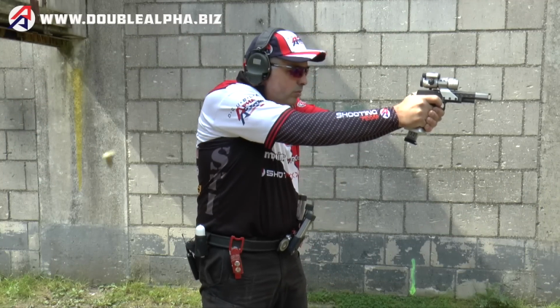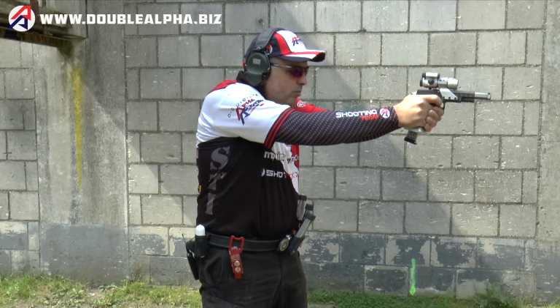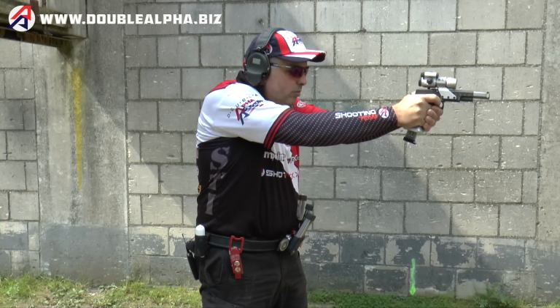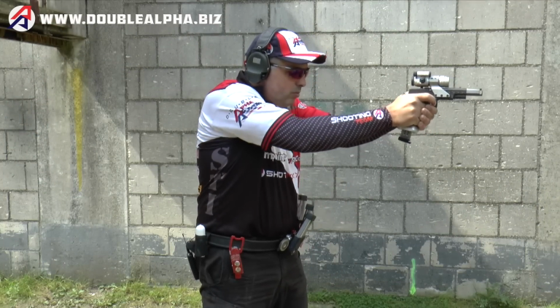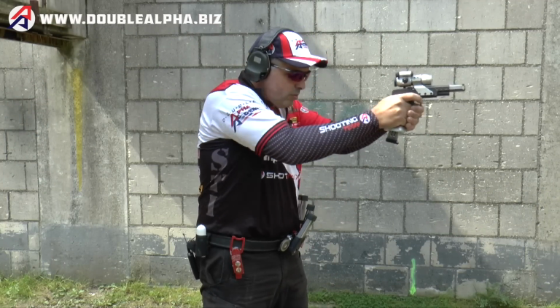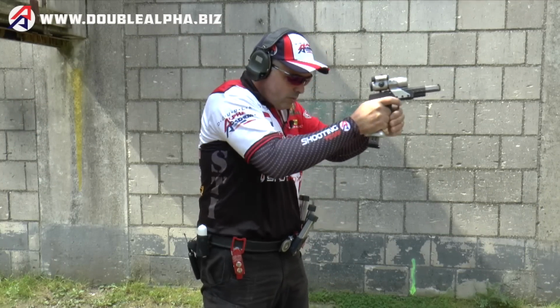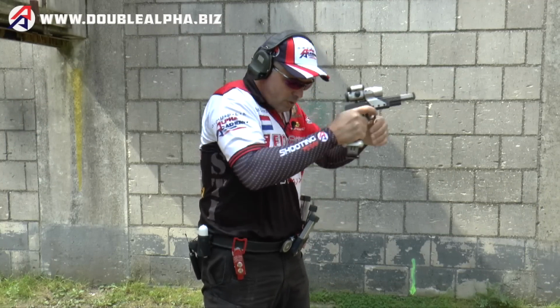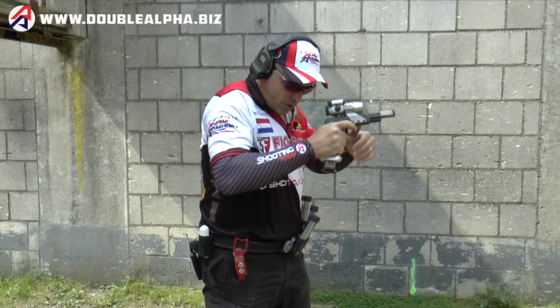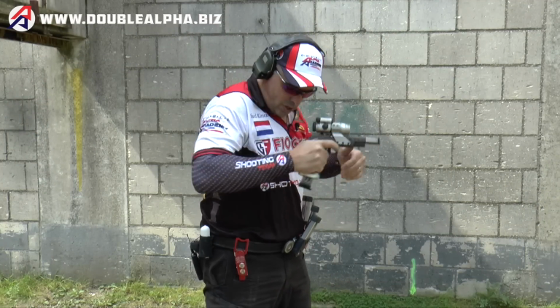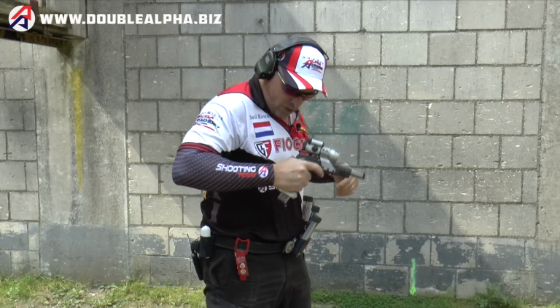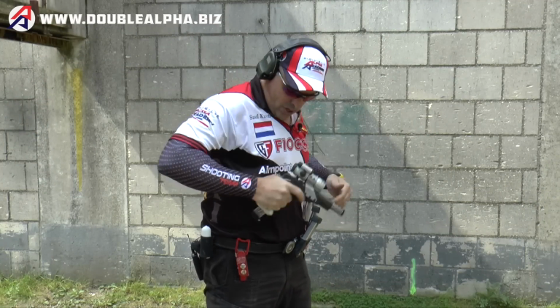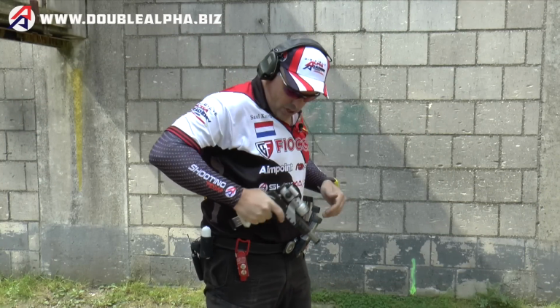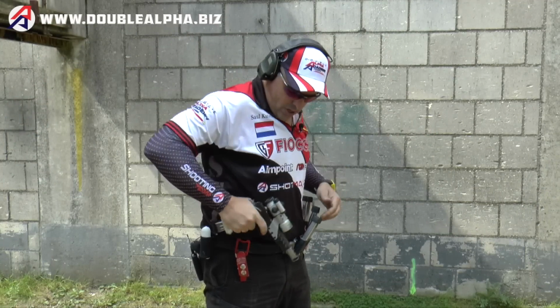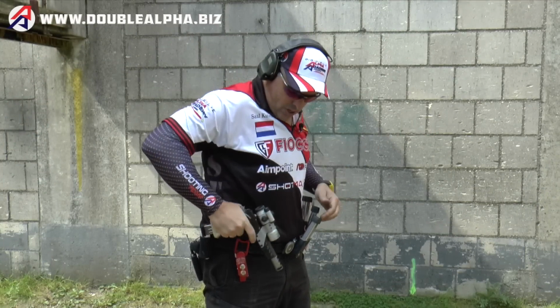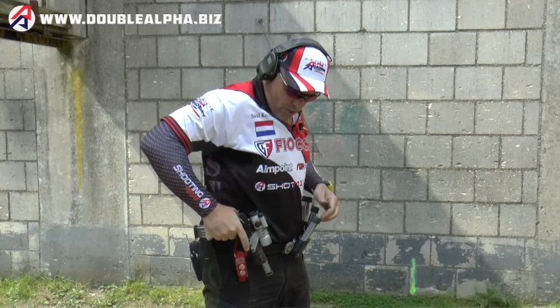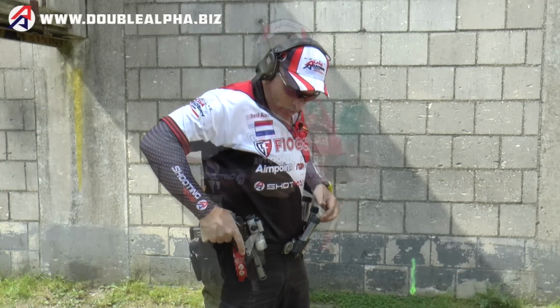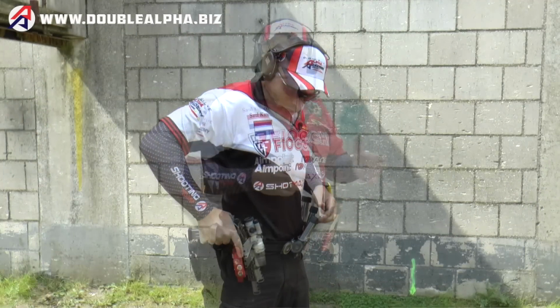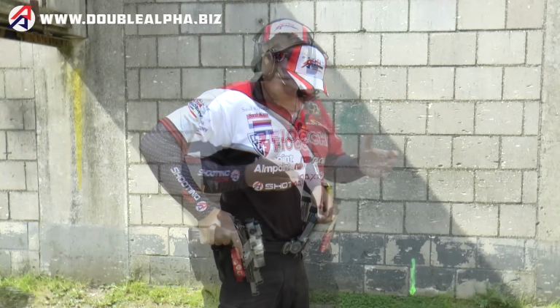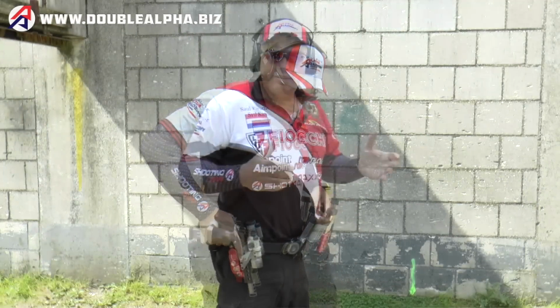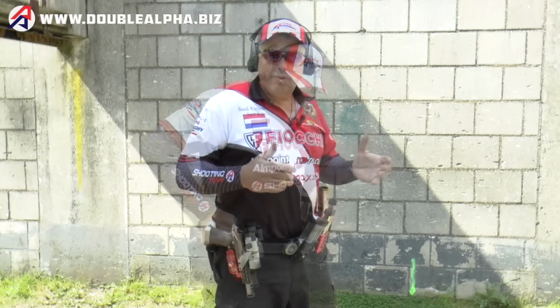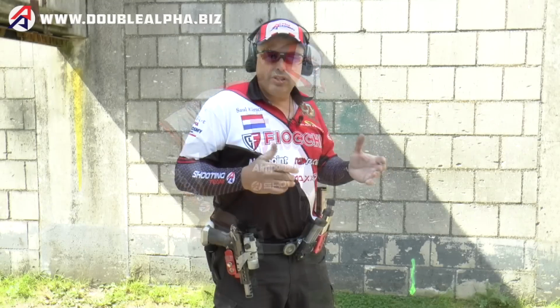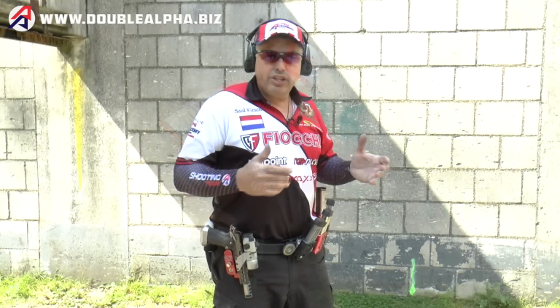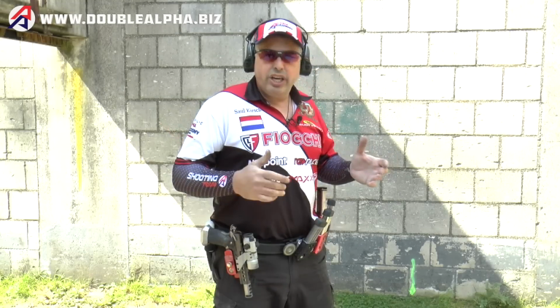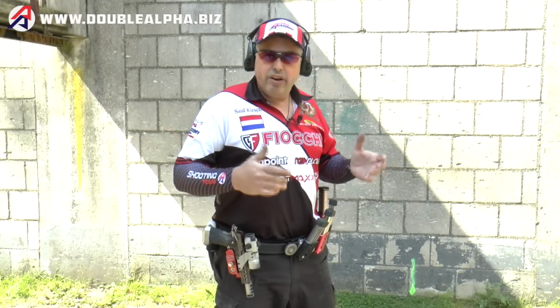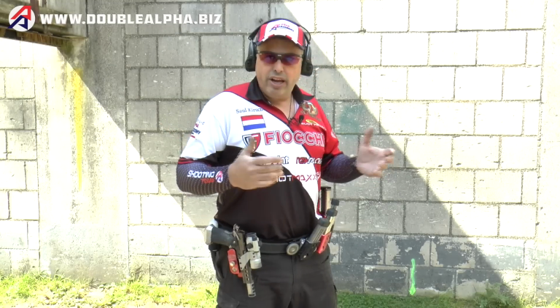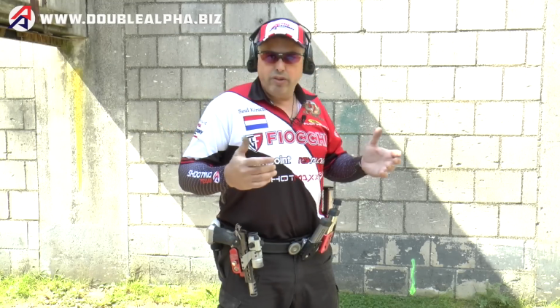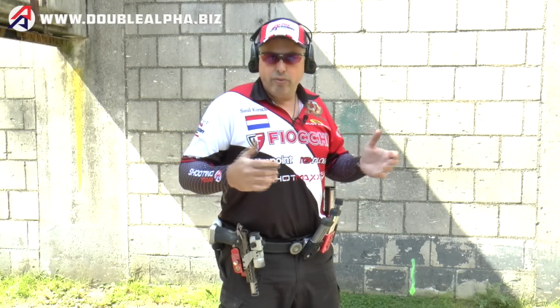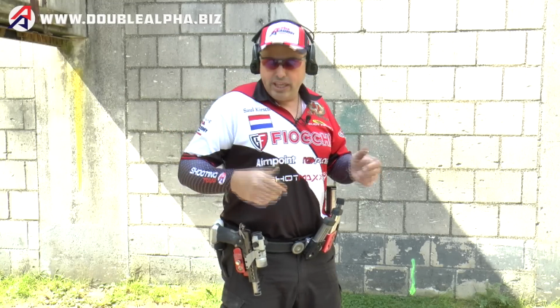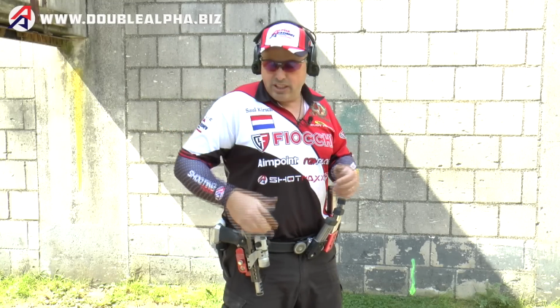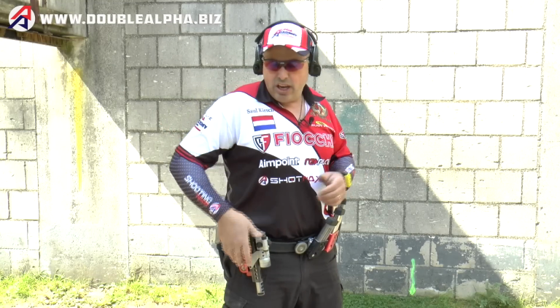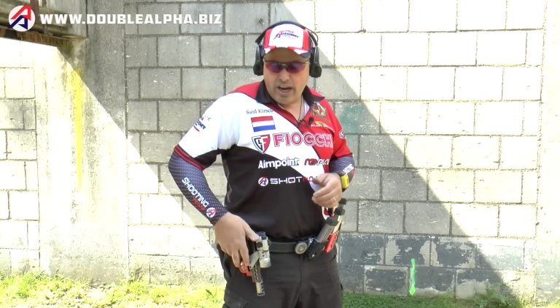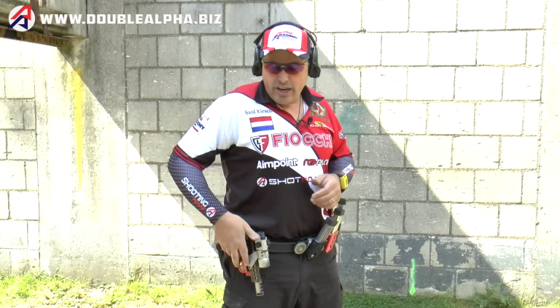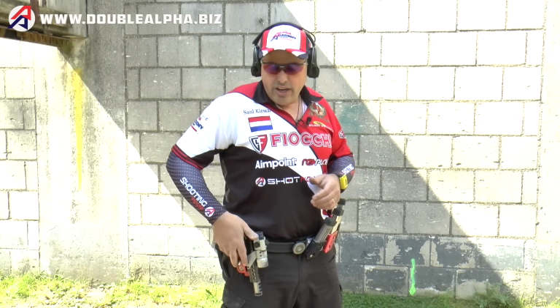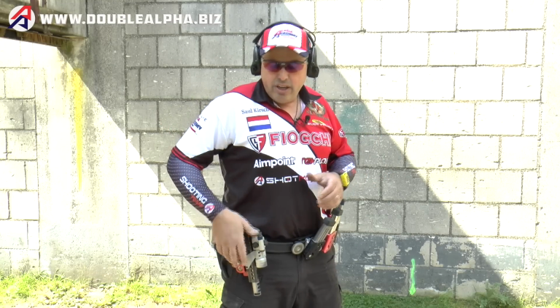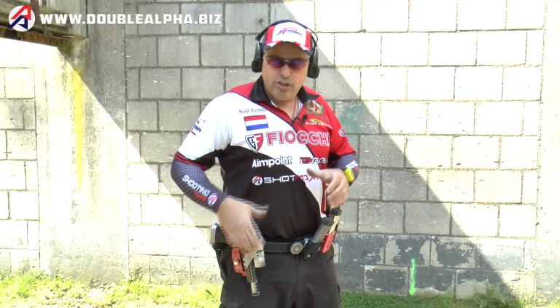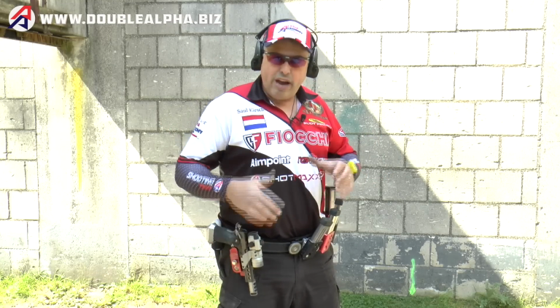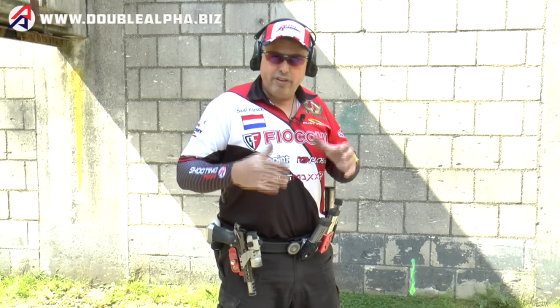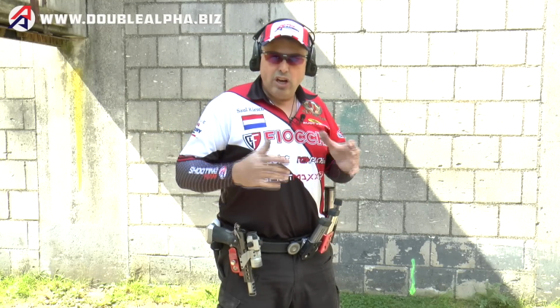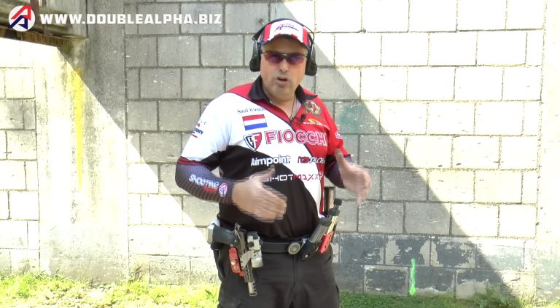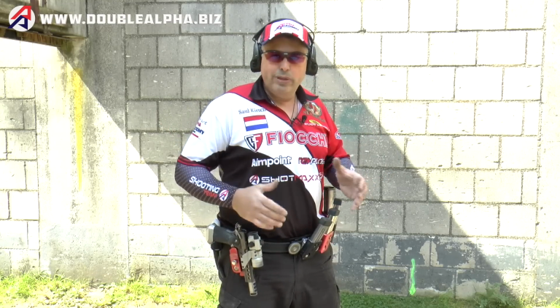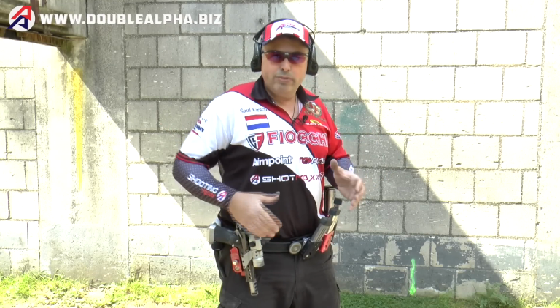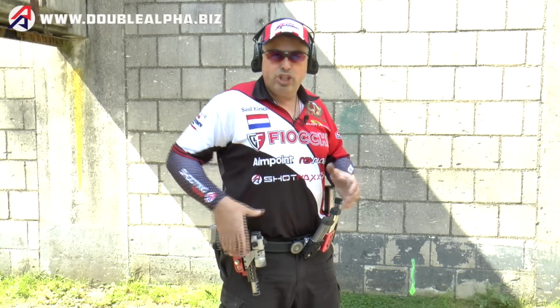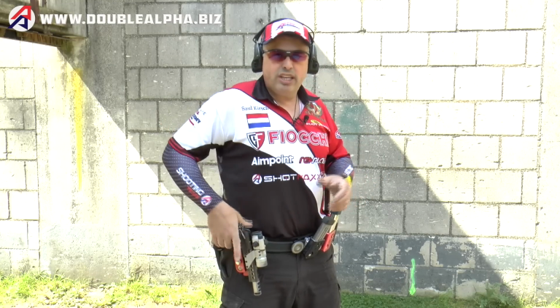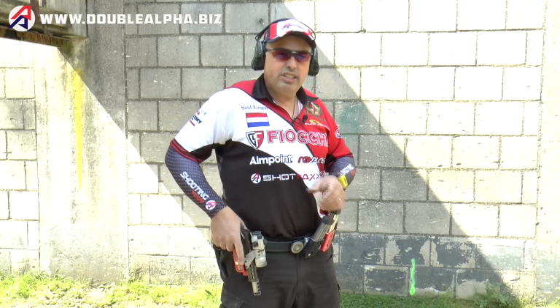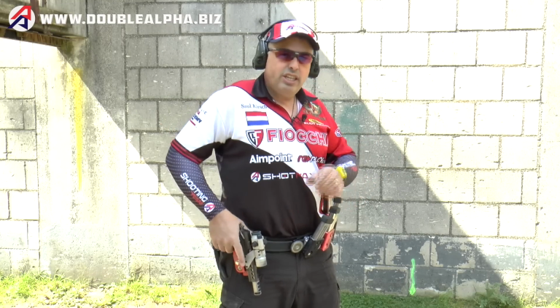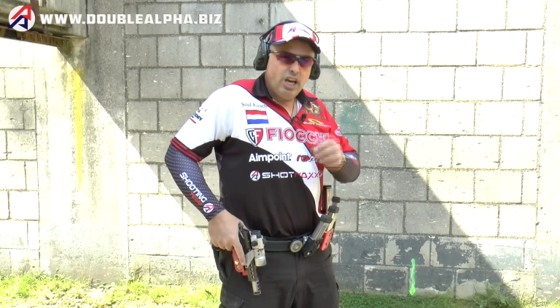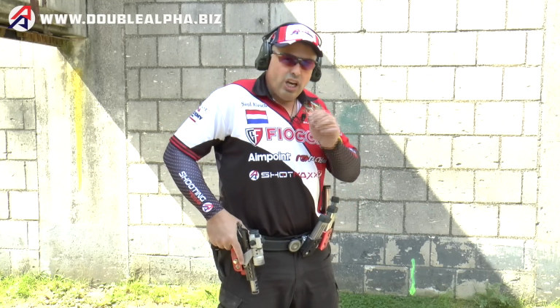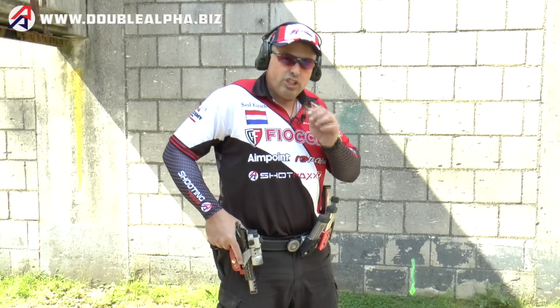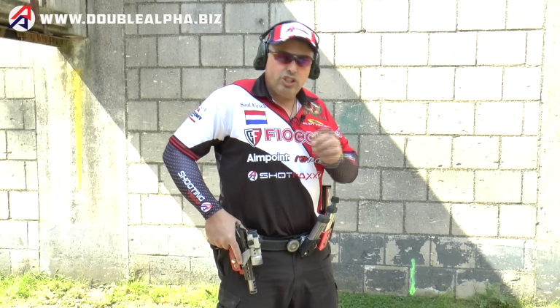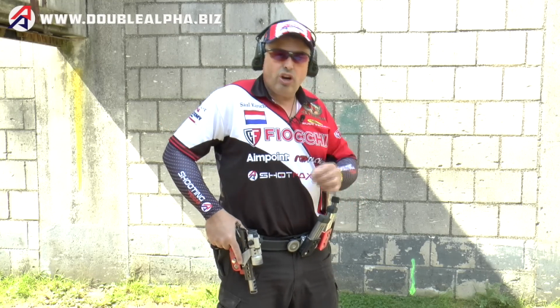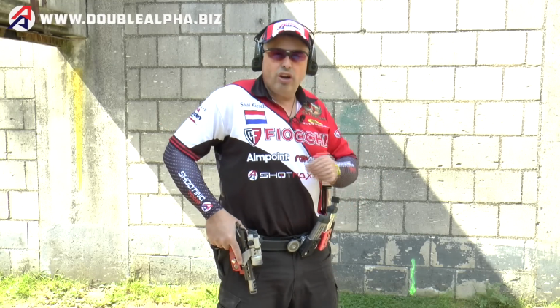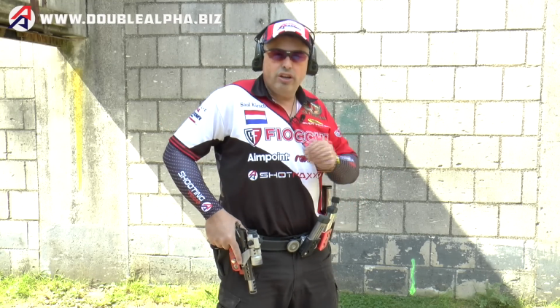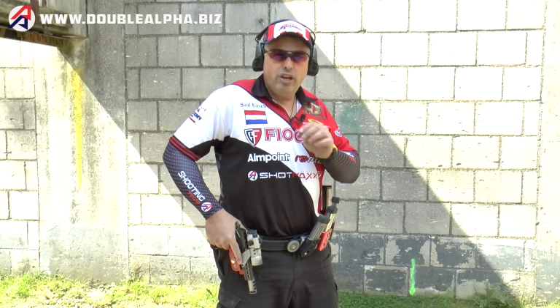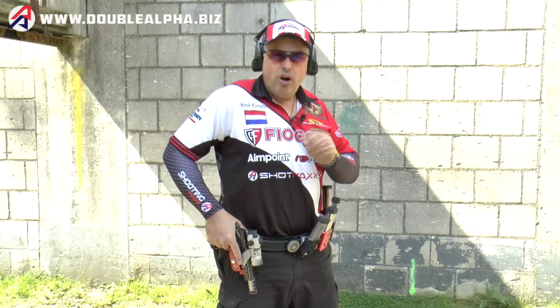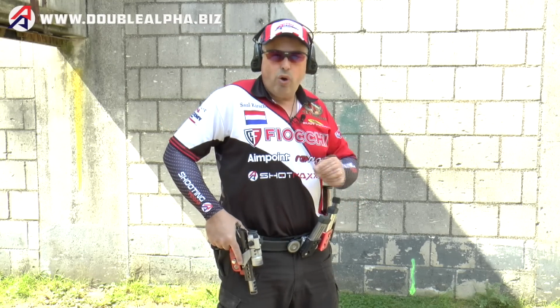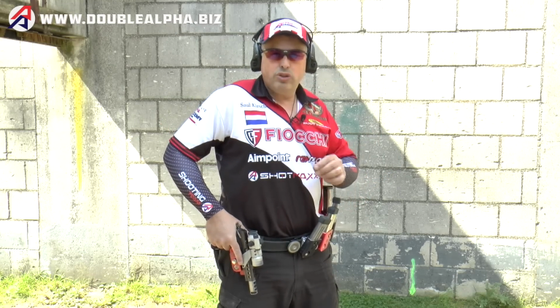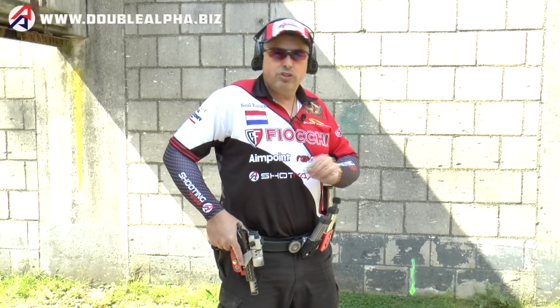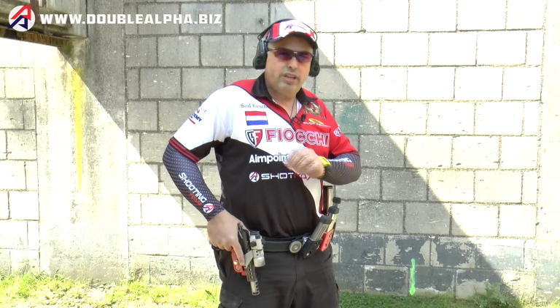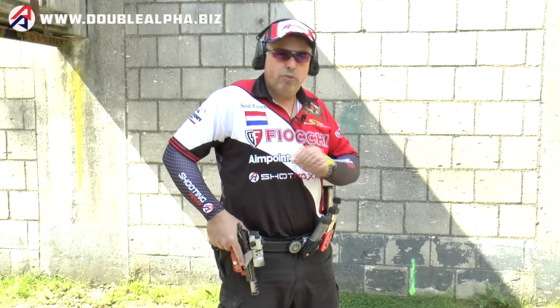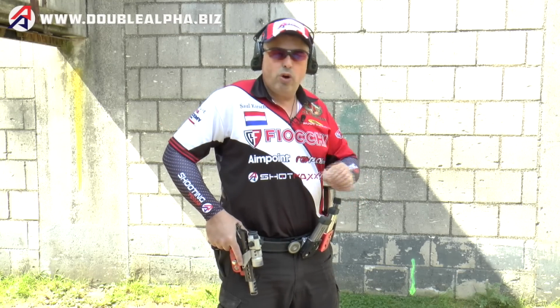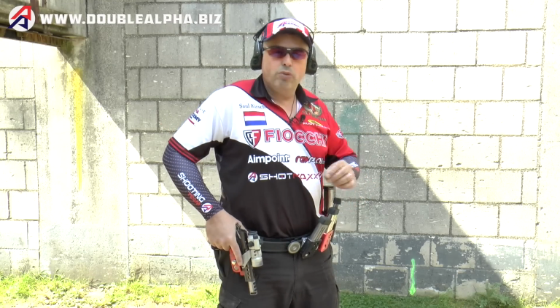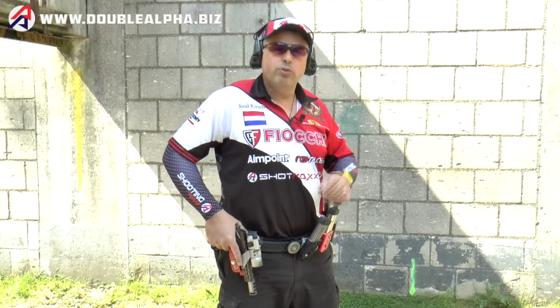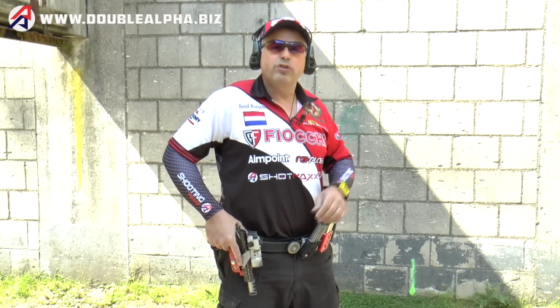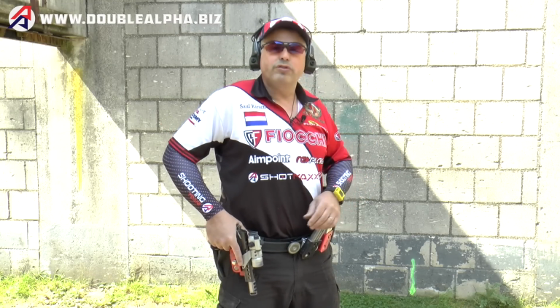Part of why we insist on our Double Alpha Race Master gear and the Race Align is to have an aluminum chassis — a solid holster that won't move.